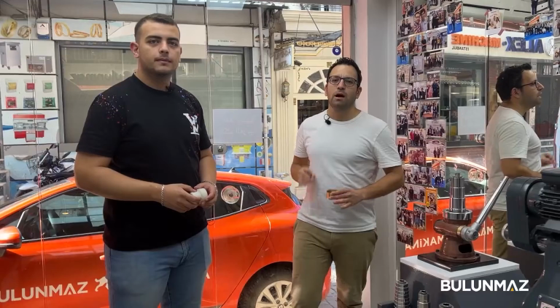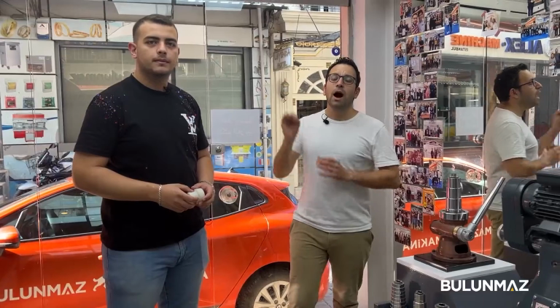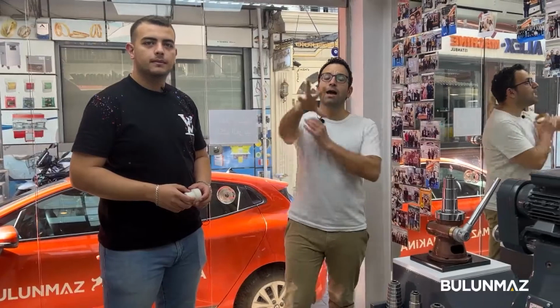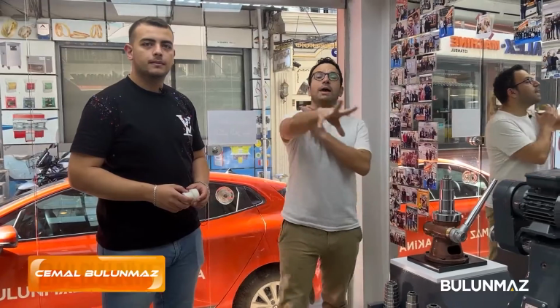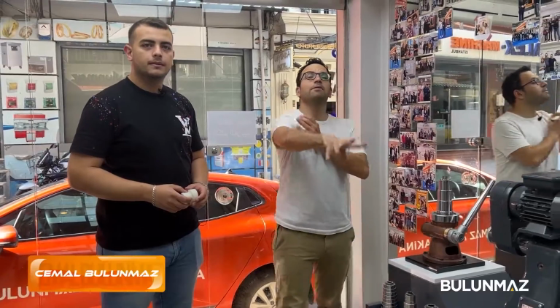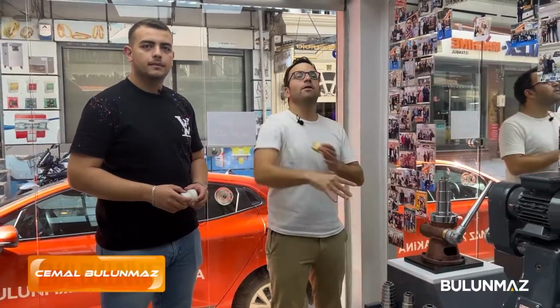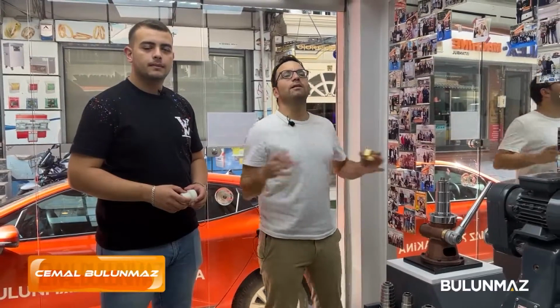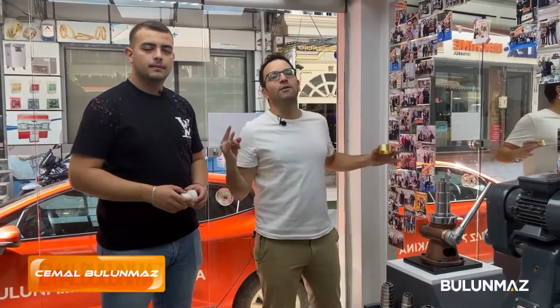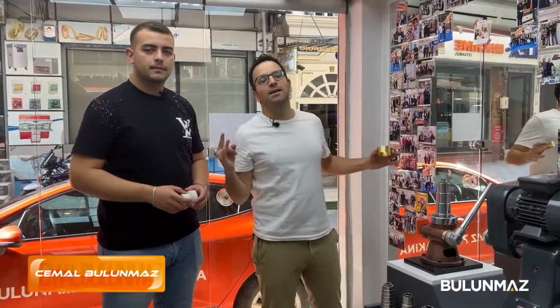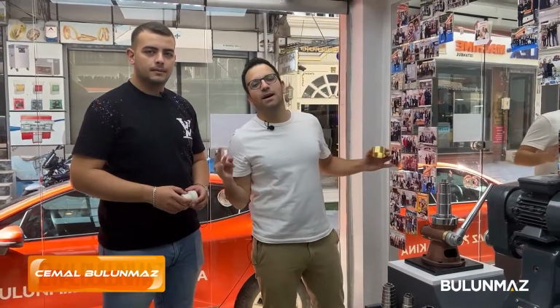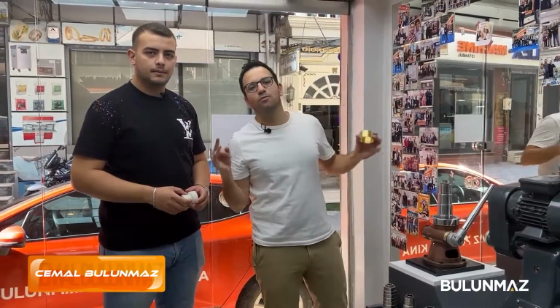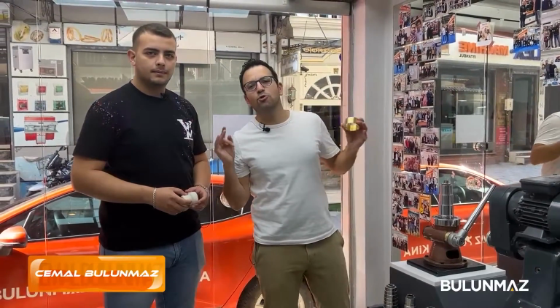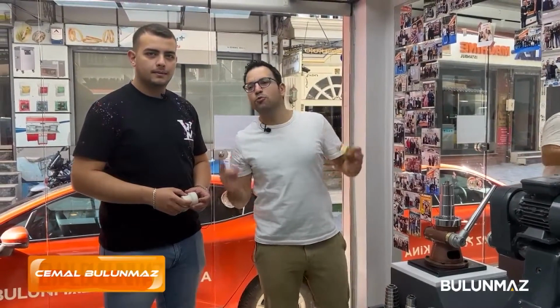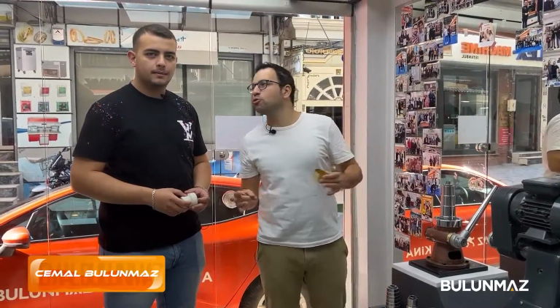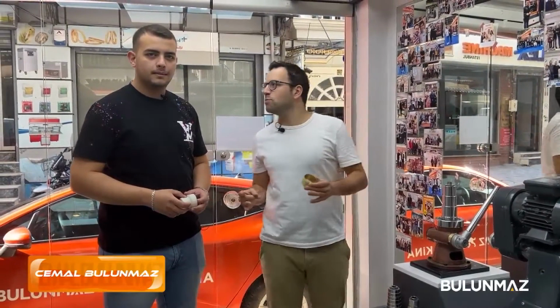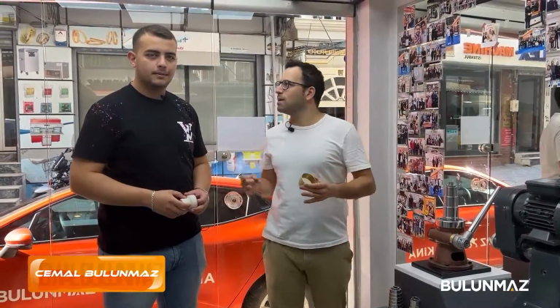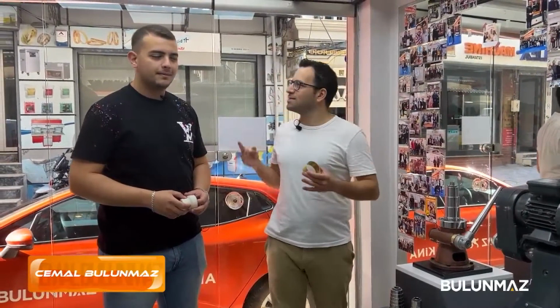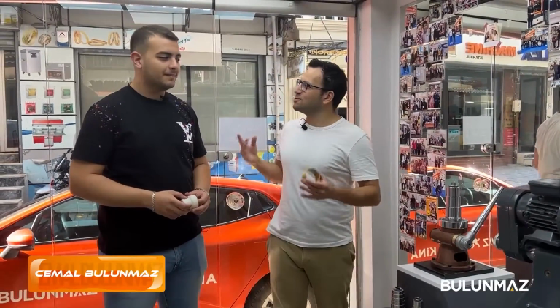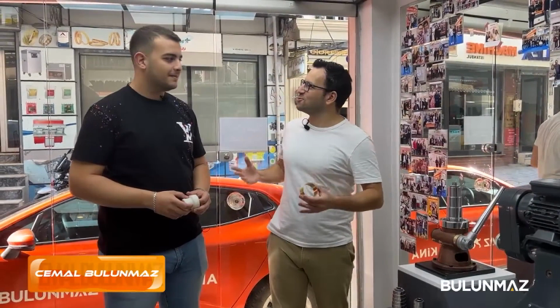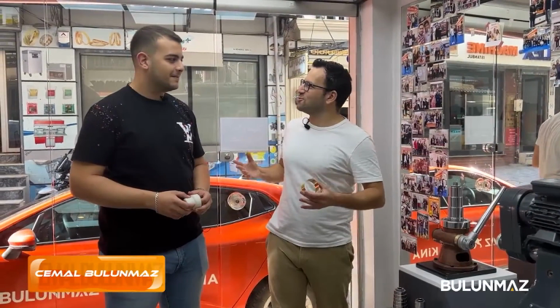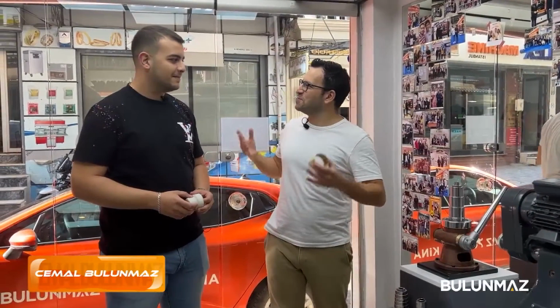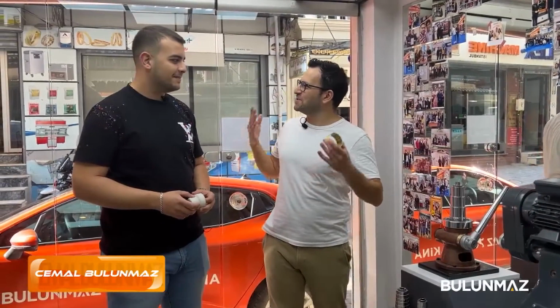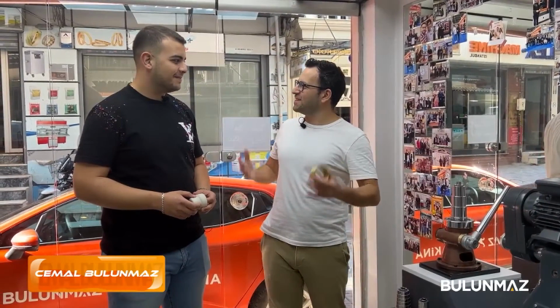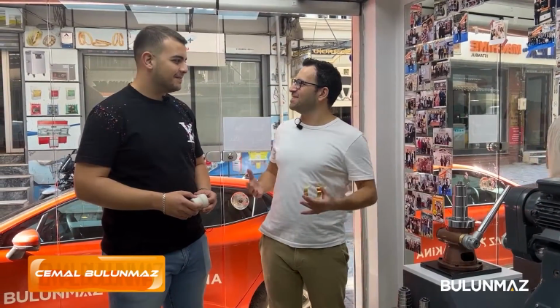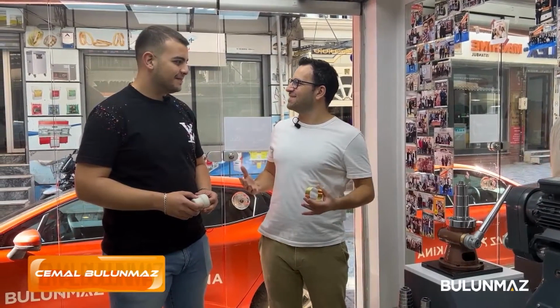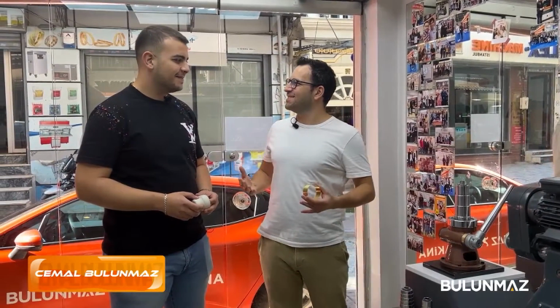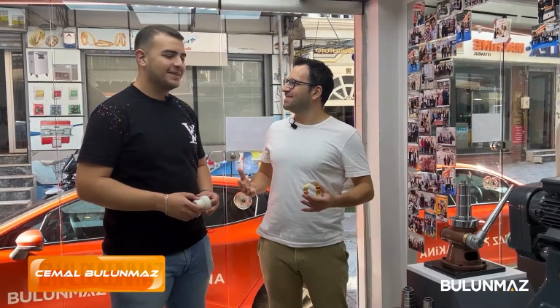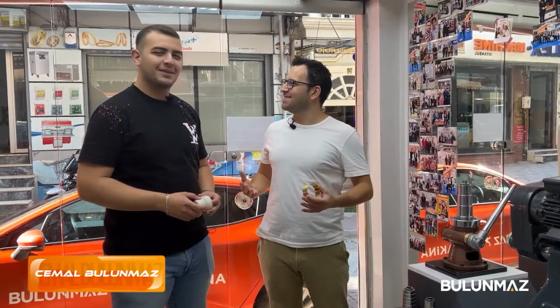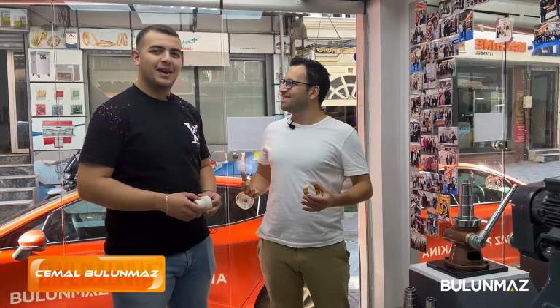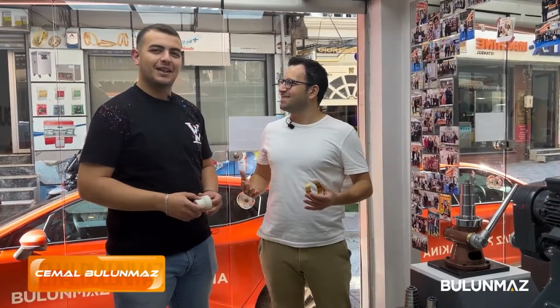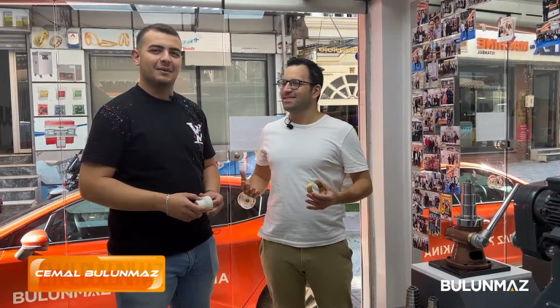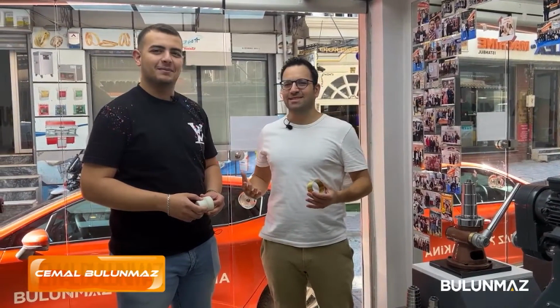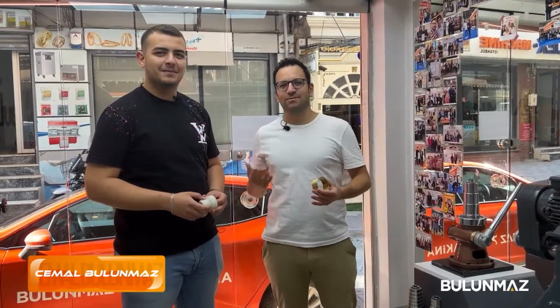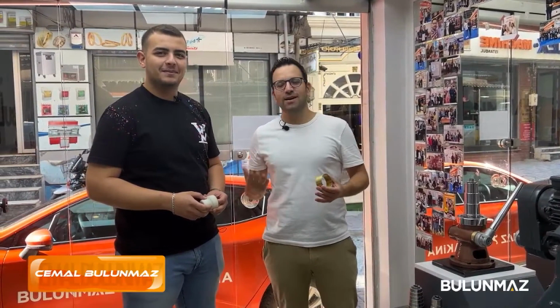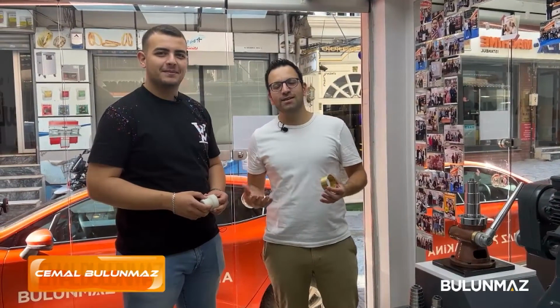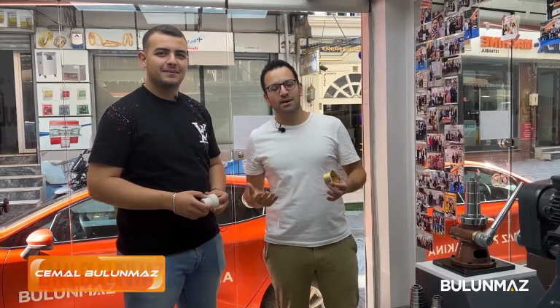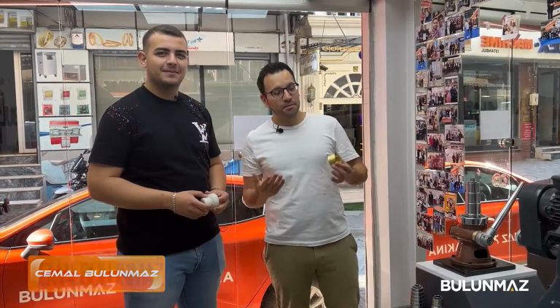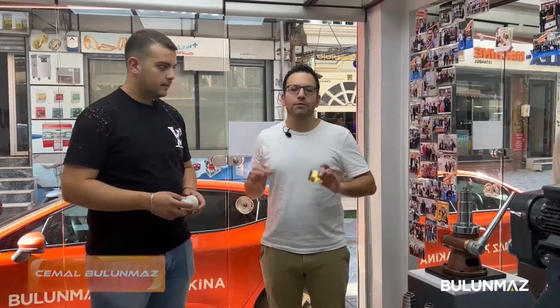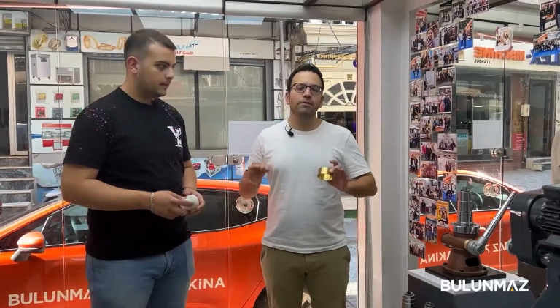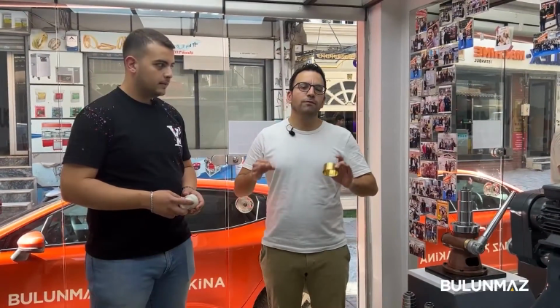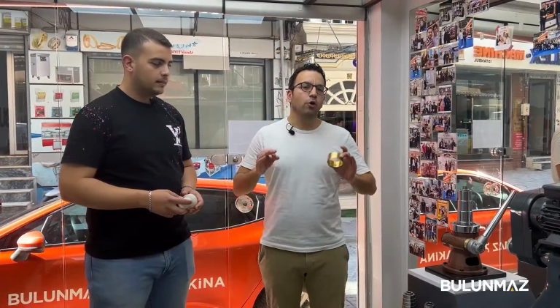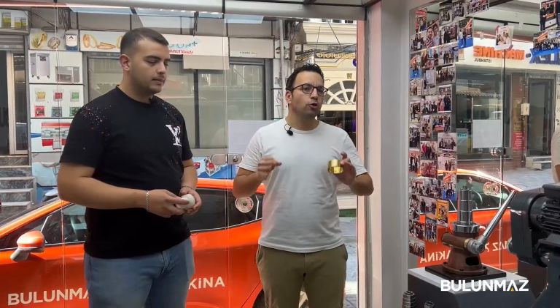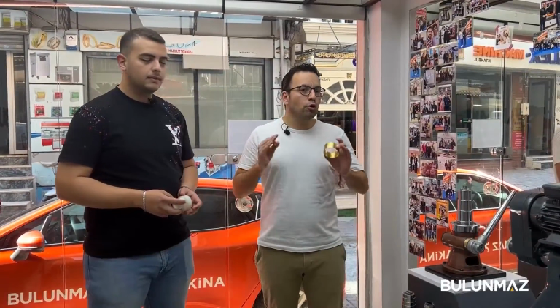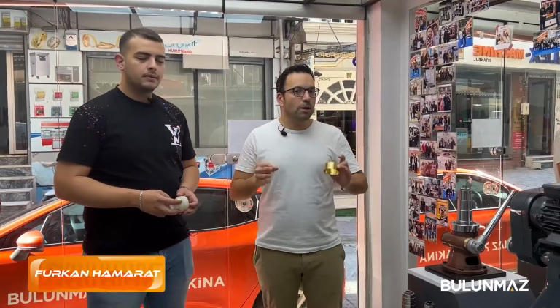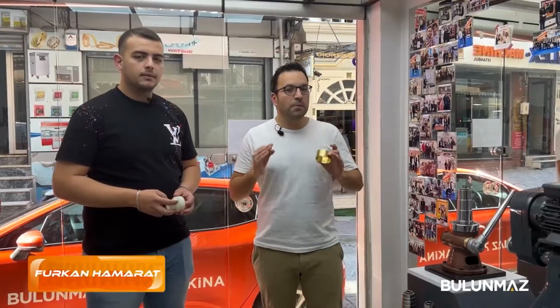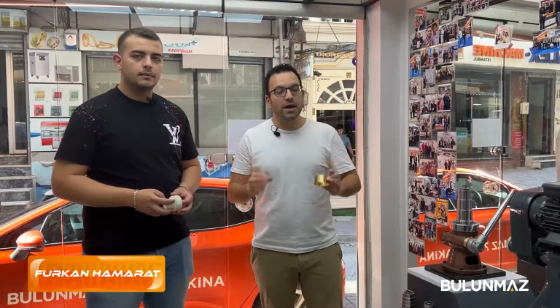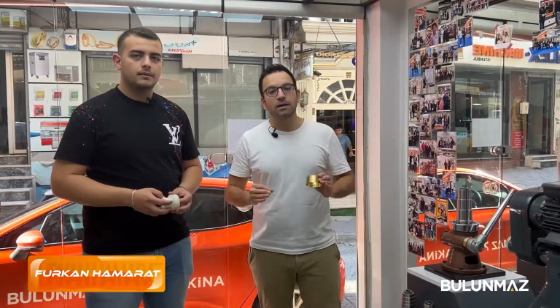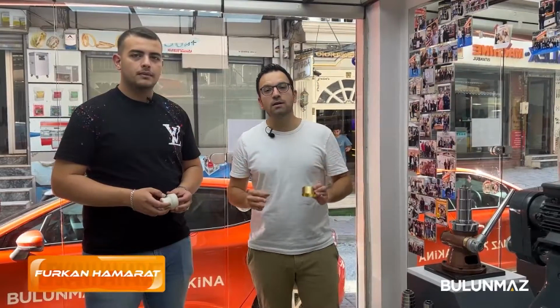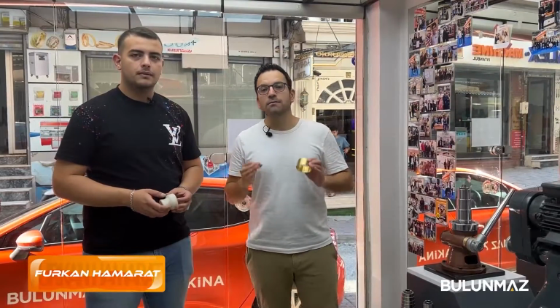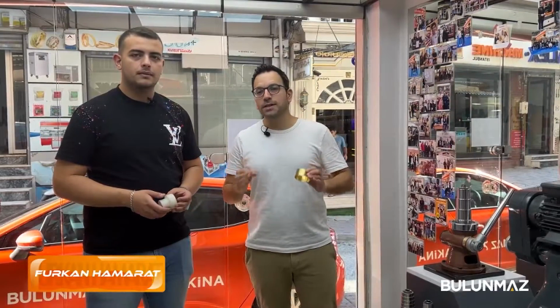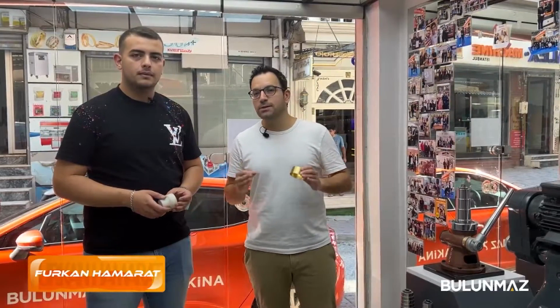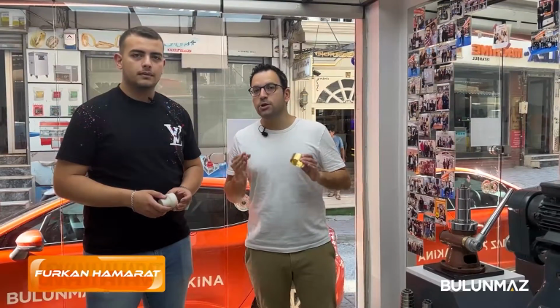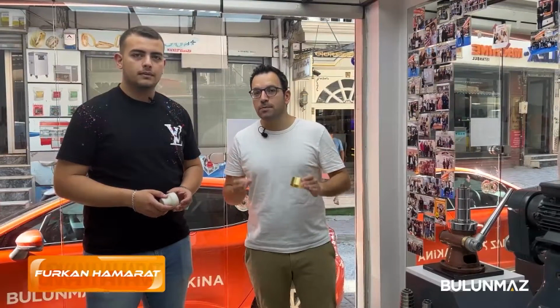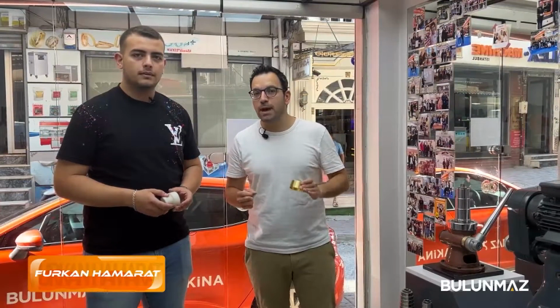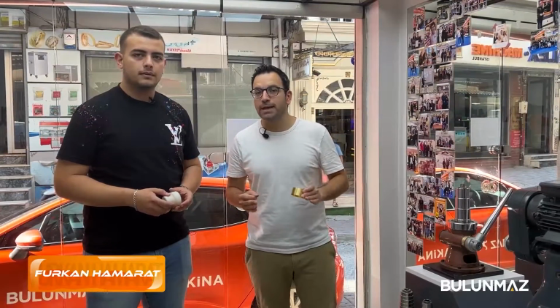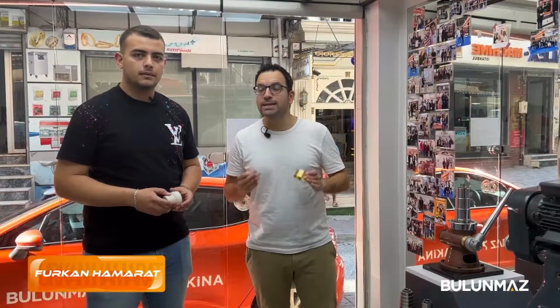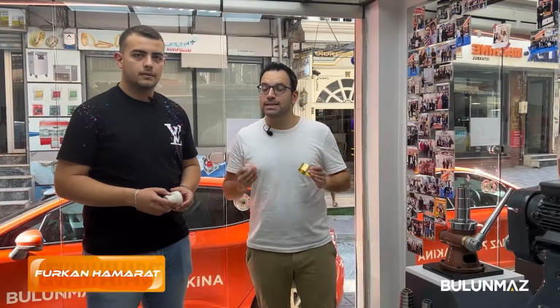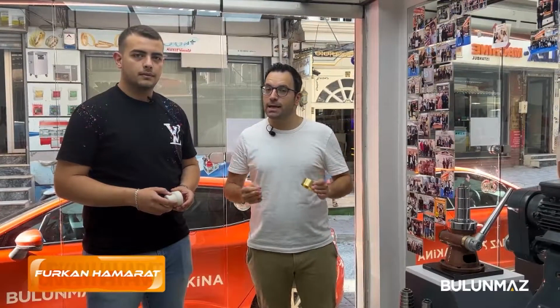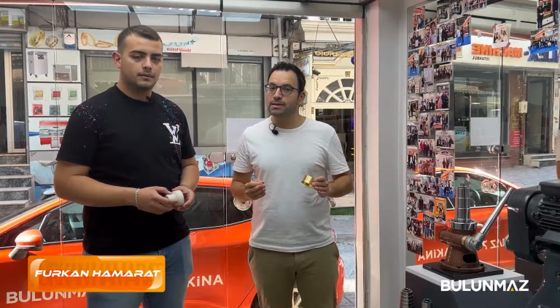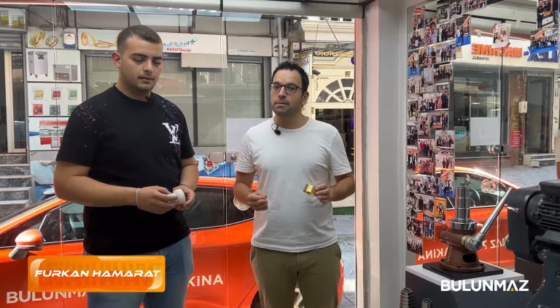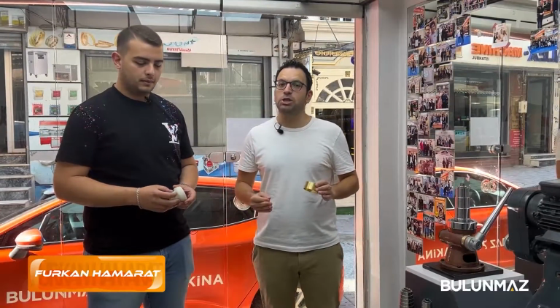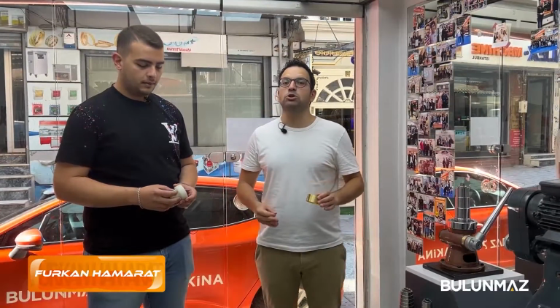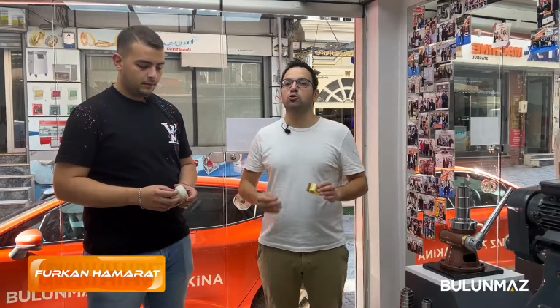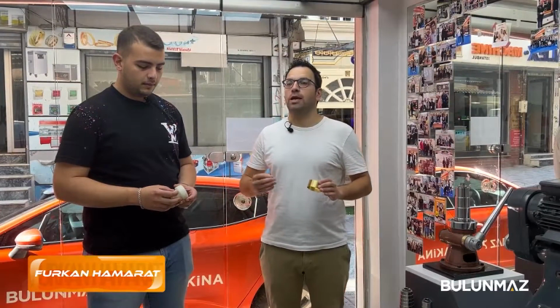Hi everyone. Welcome to Bulunmaz YouTube channel. We will work on a bangle with the Ringmaker CNC machine today.